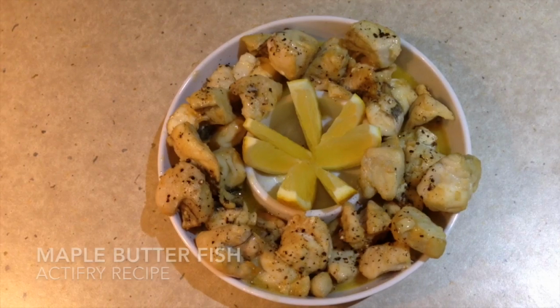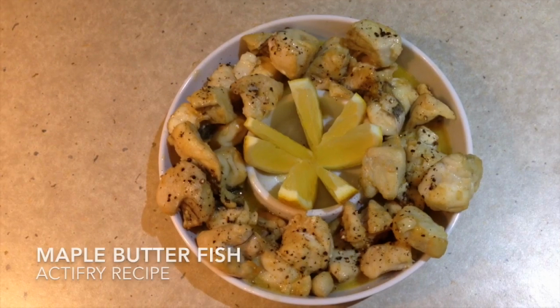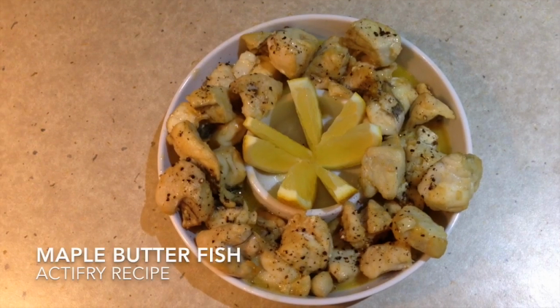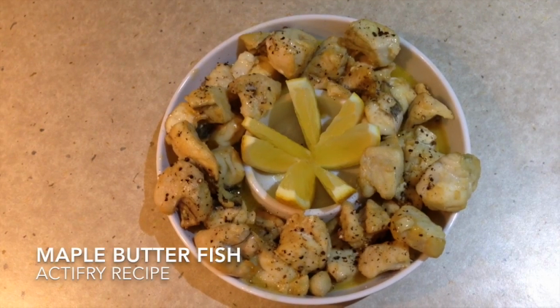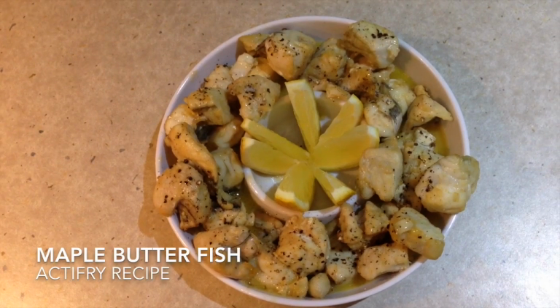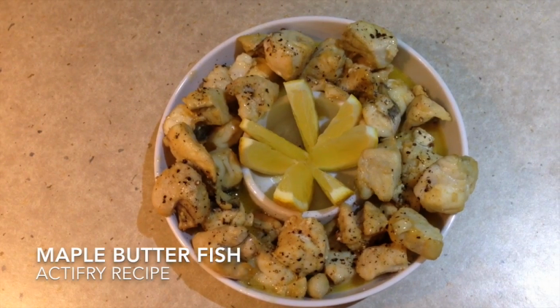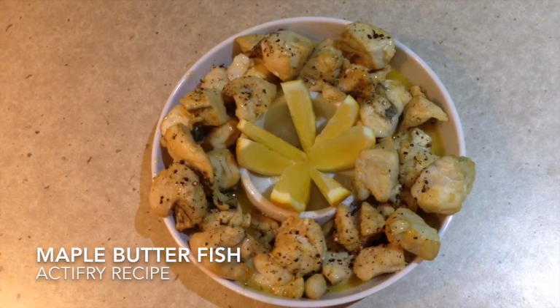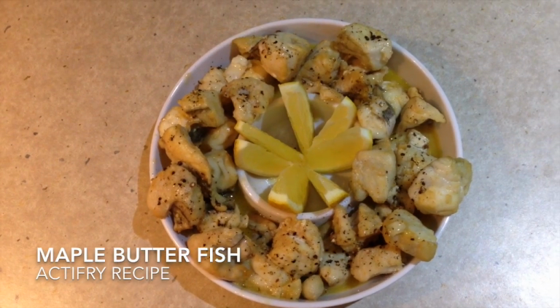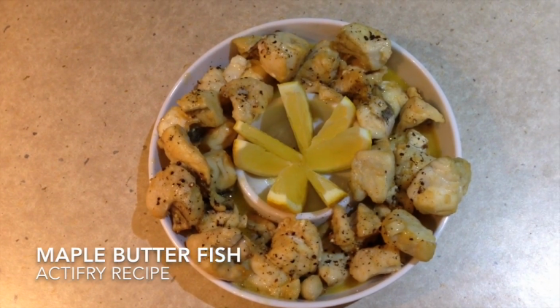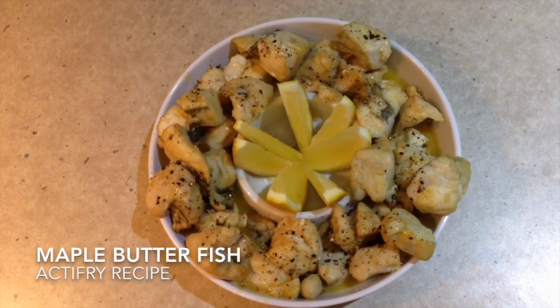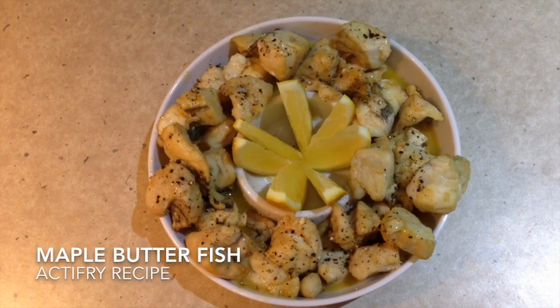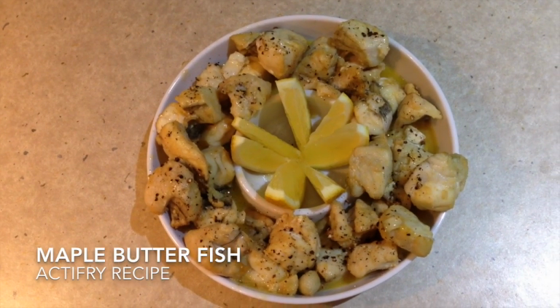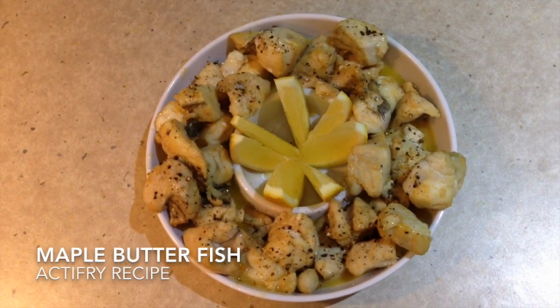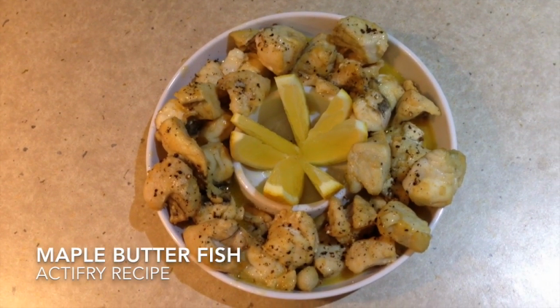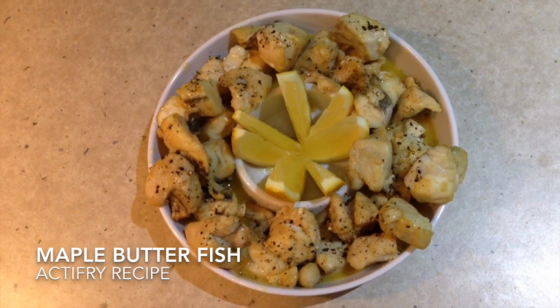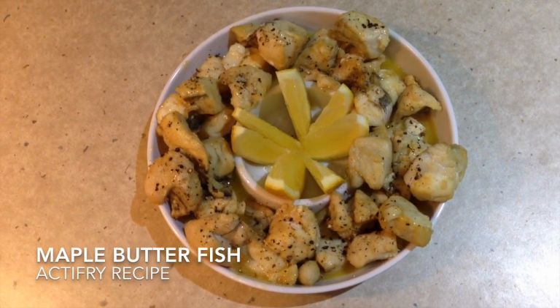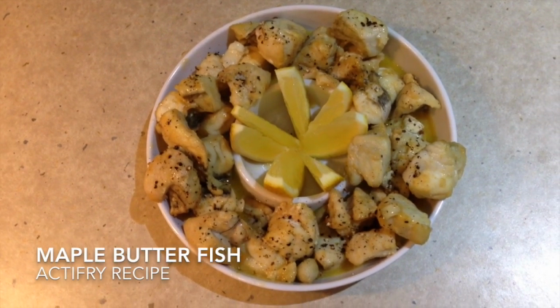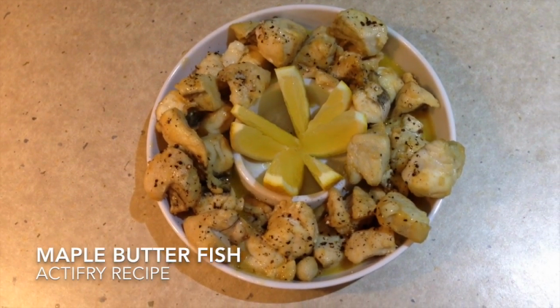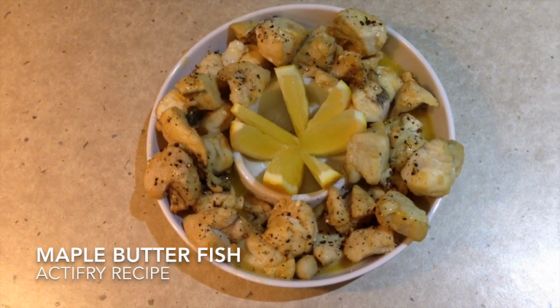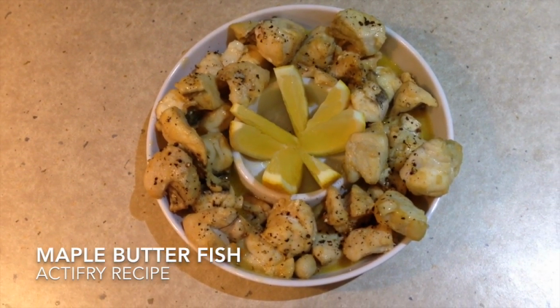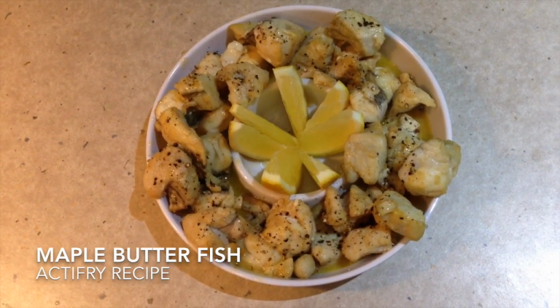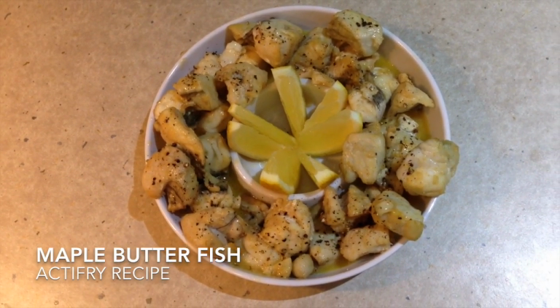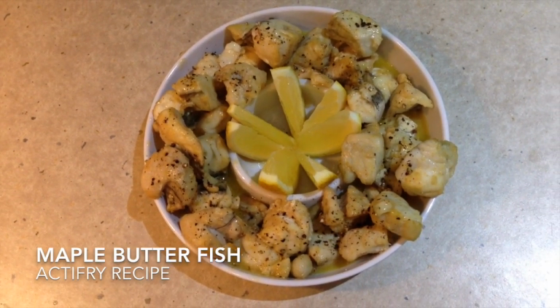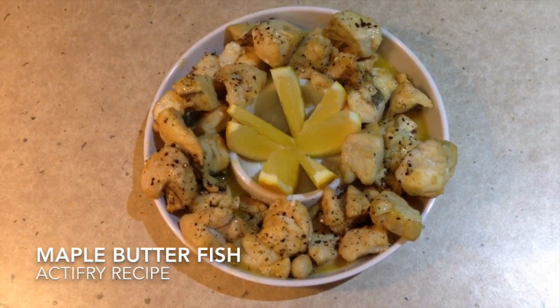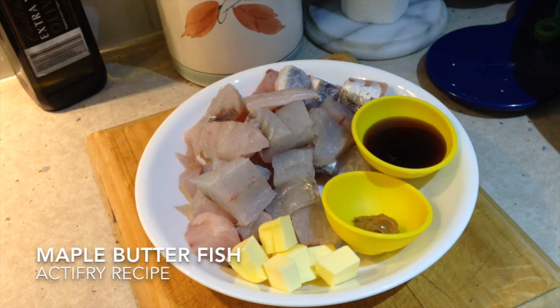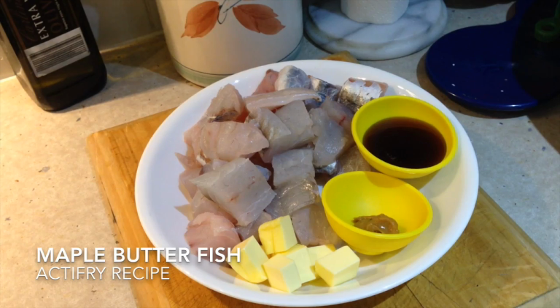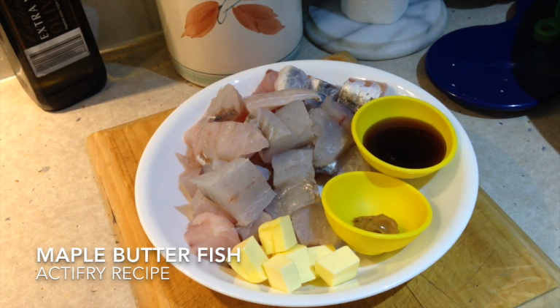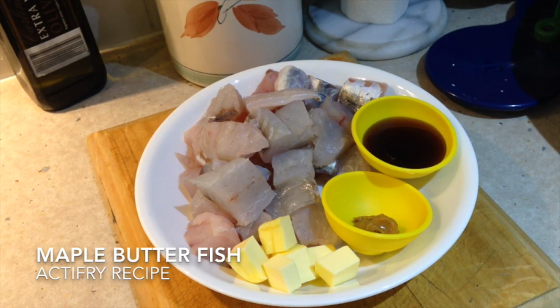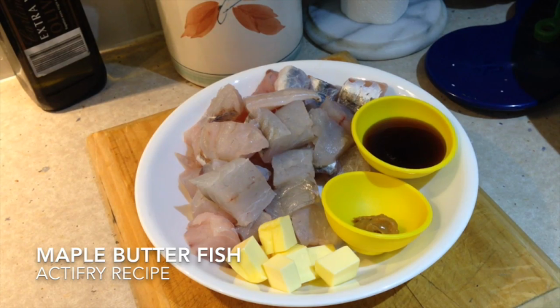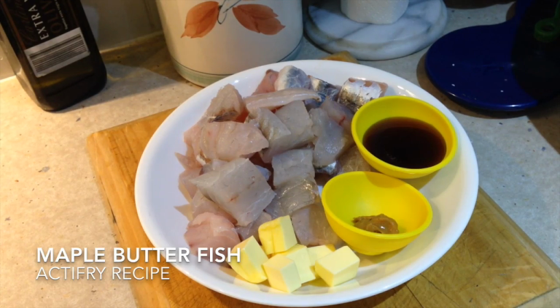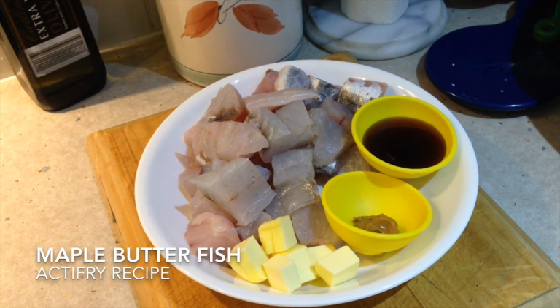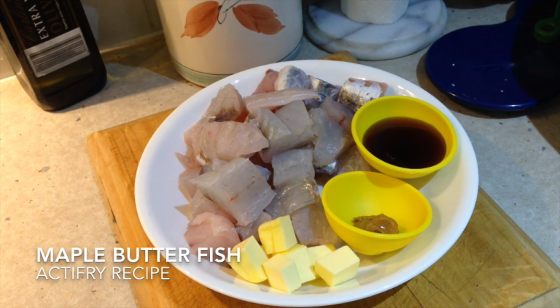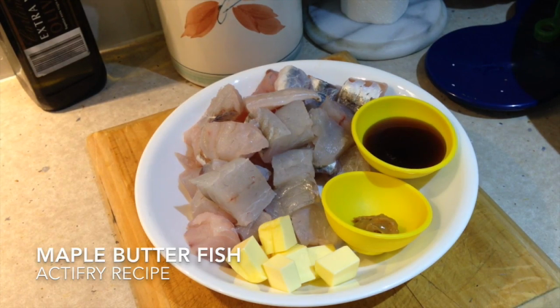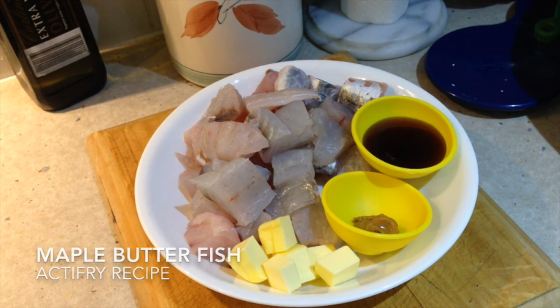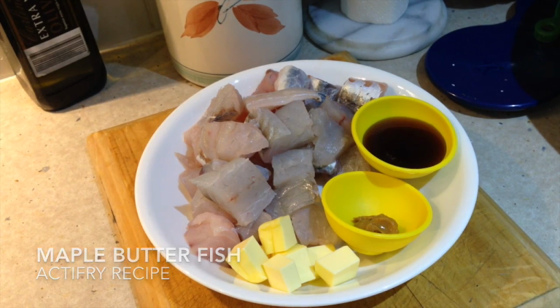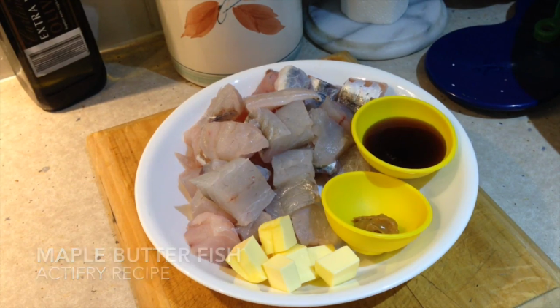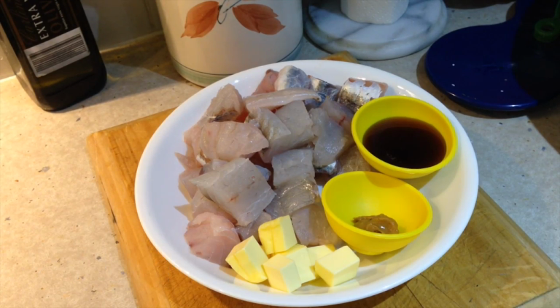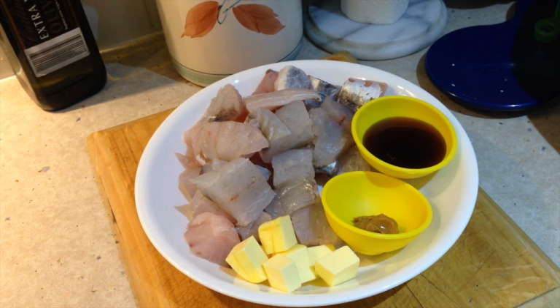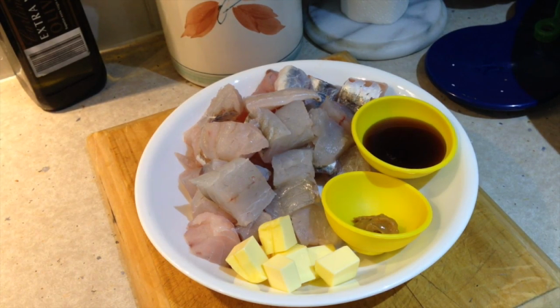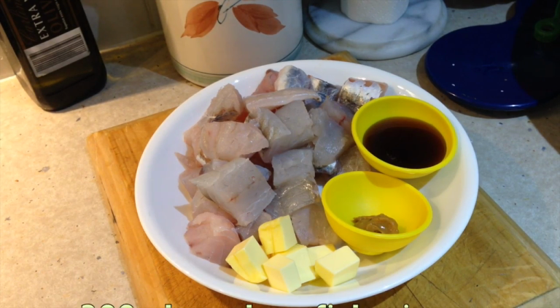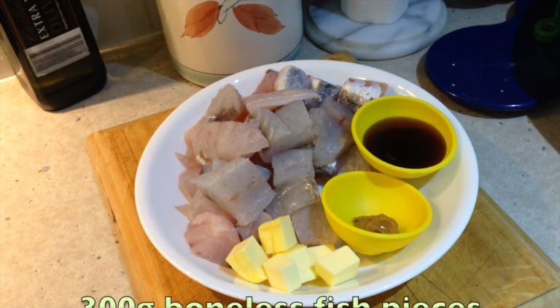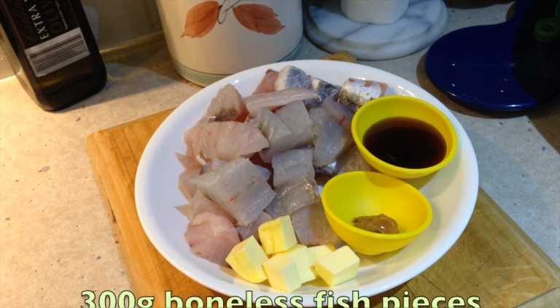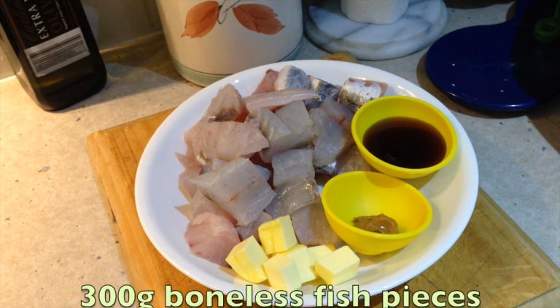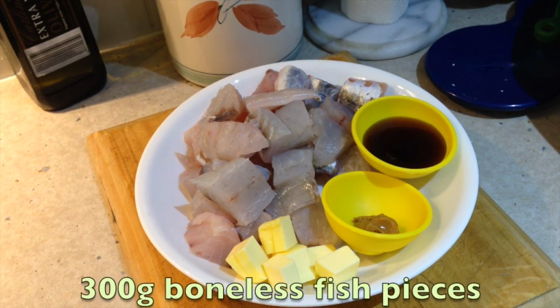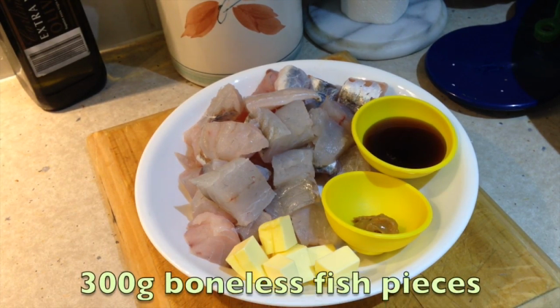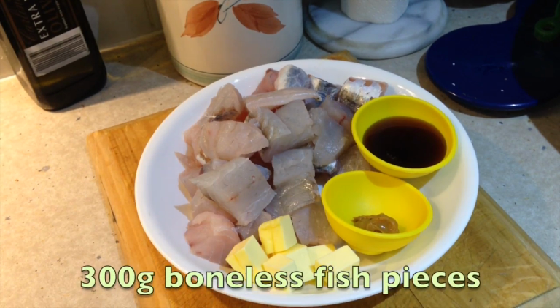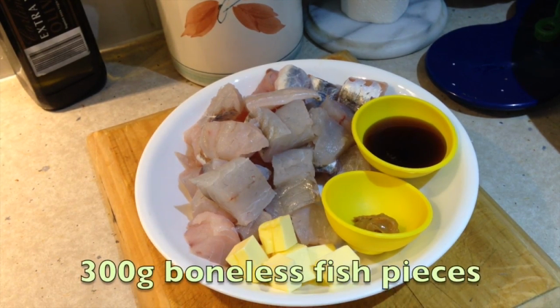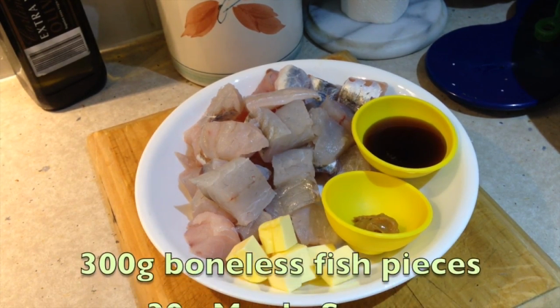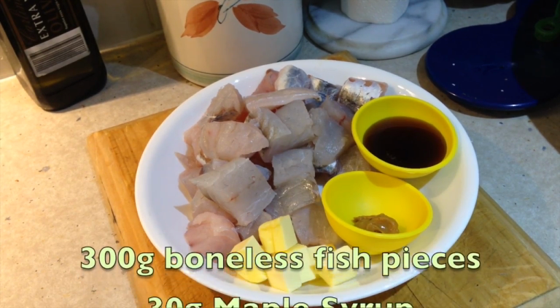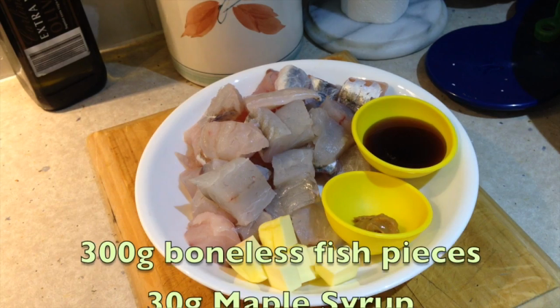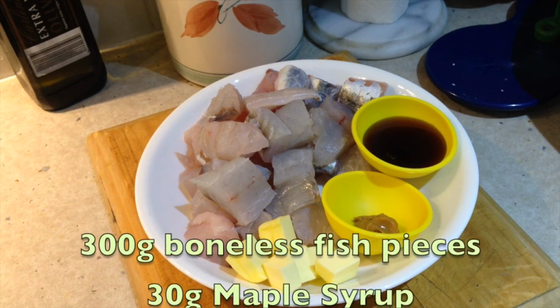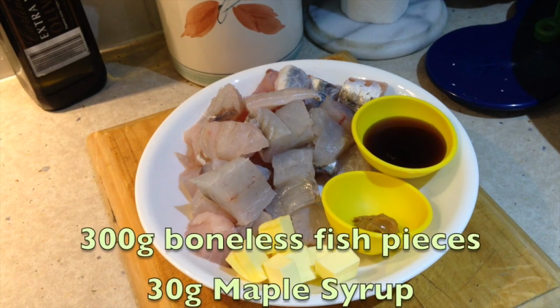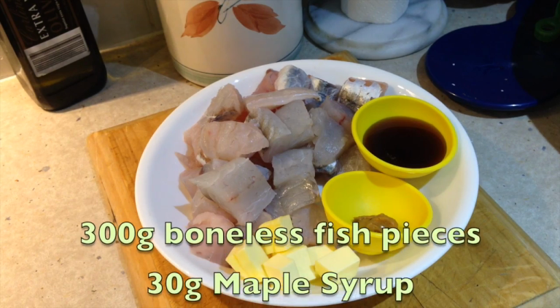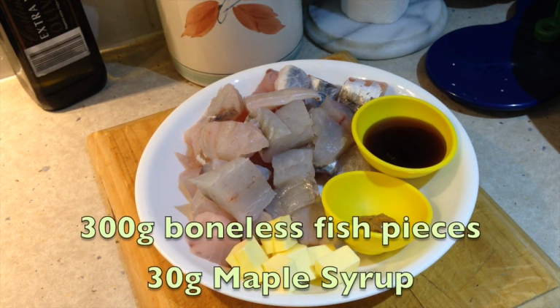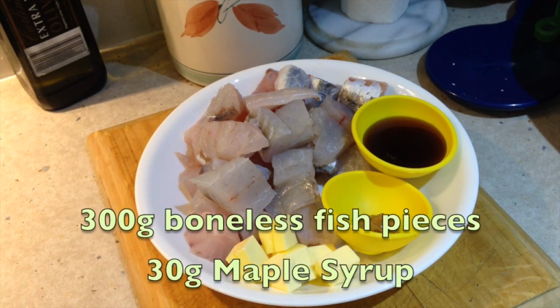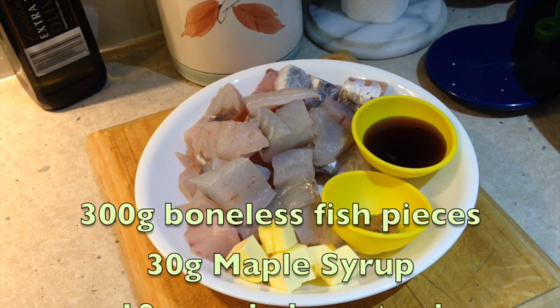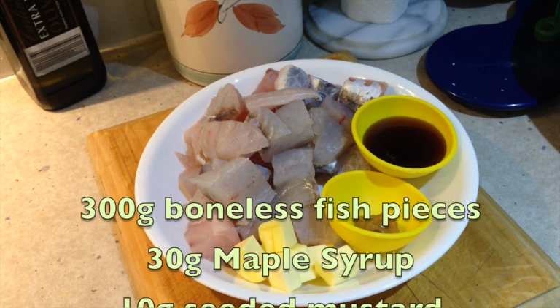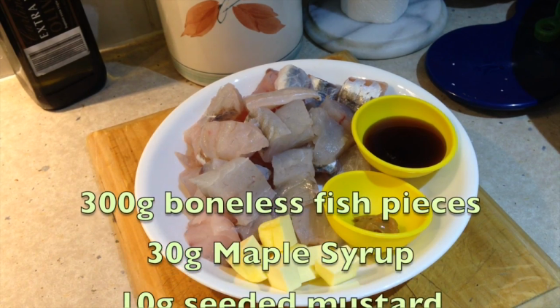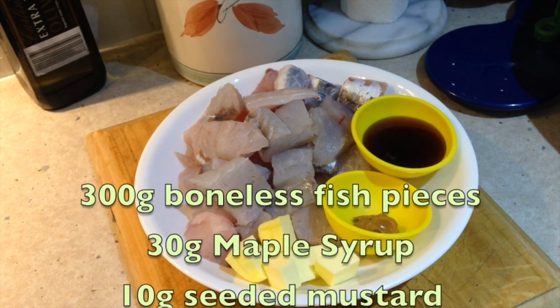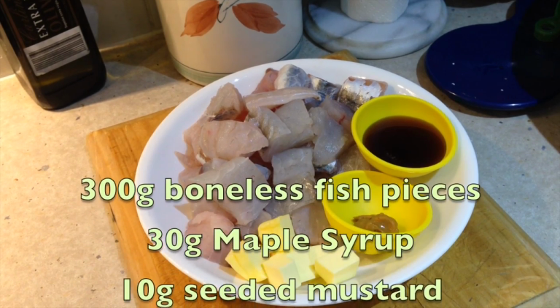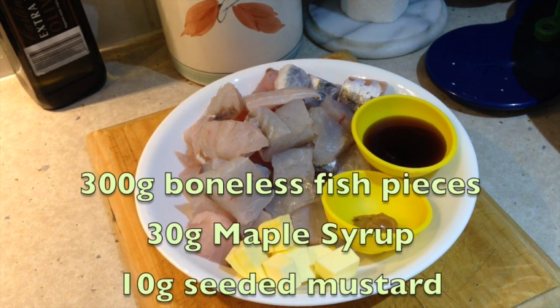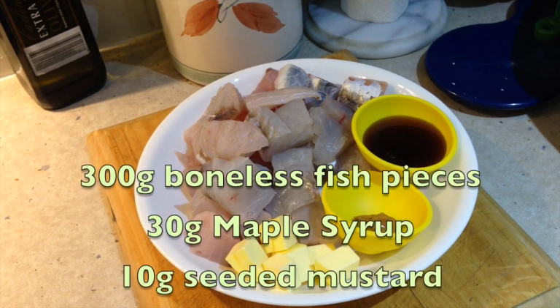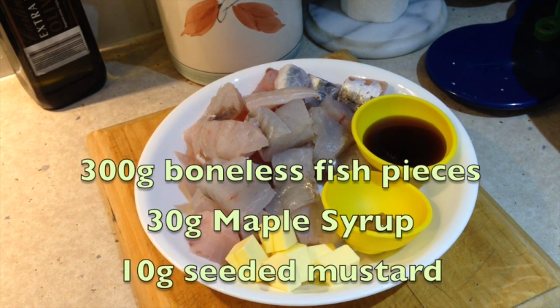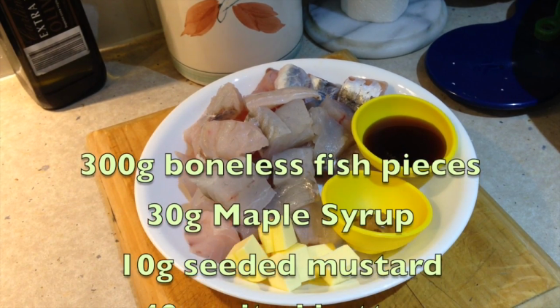Hi and welcome to Cheeky Richo's flathead with maple syrup, mustard and butter in the active fryer.